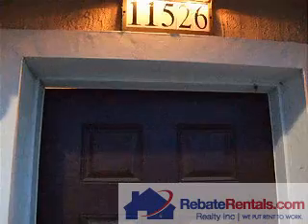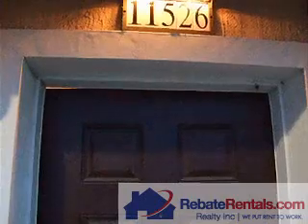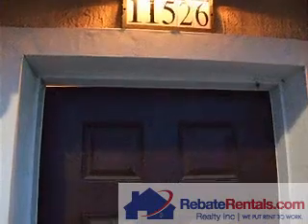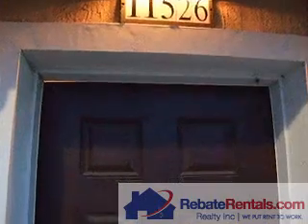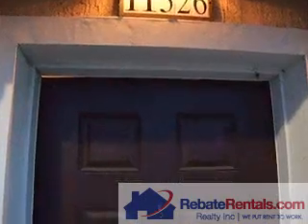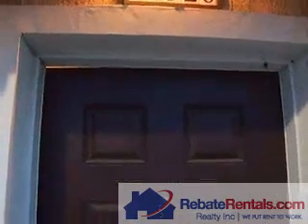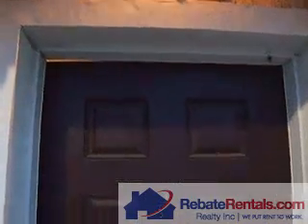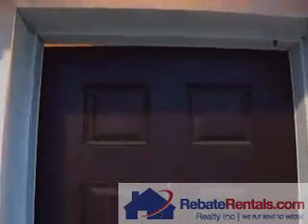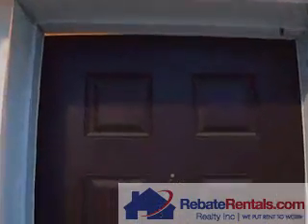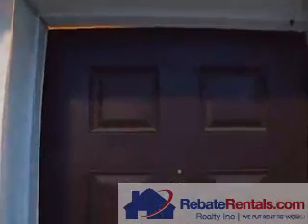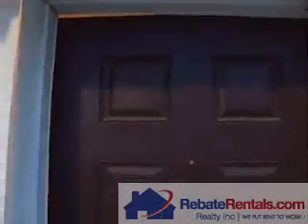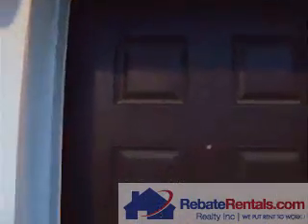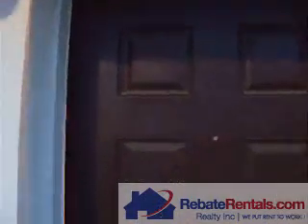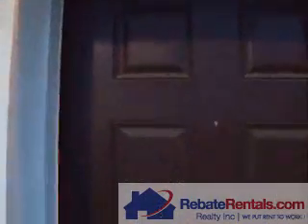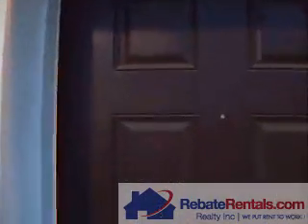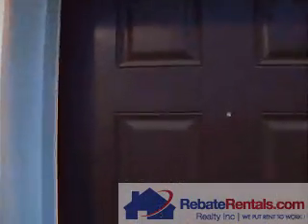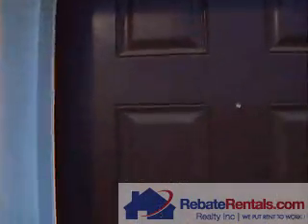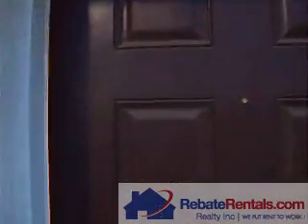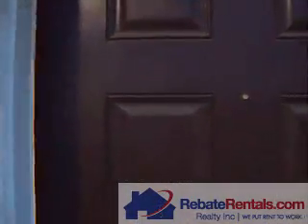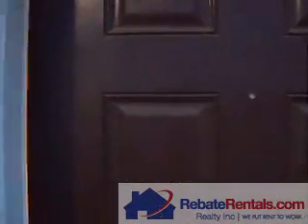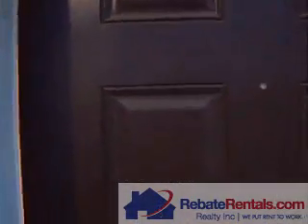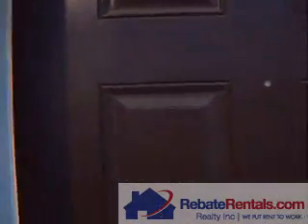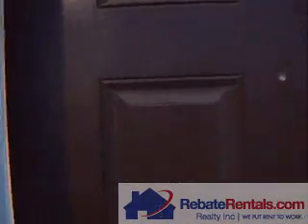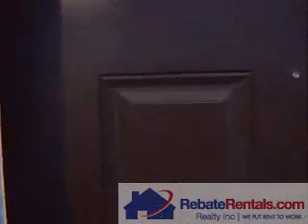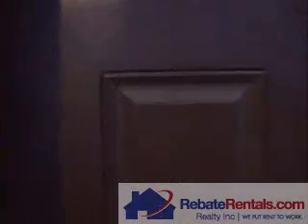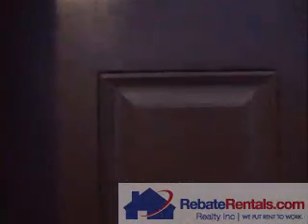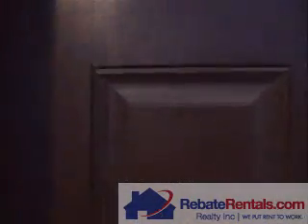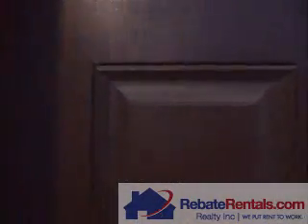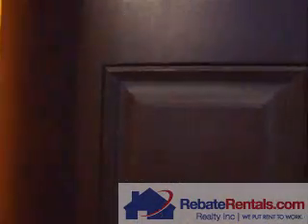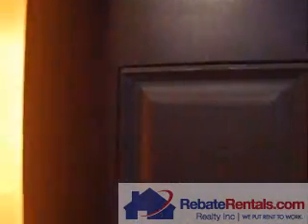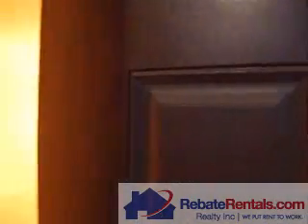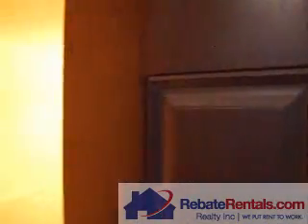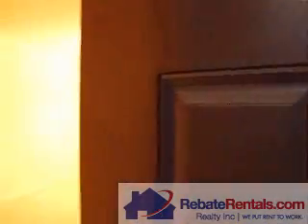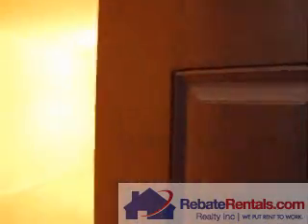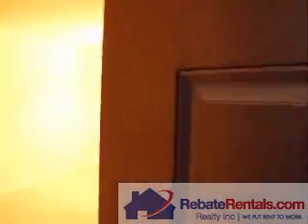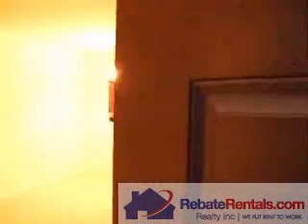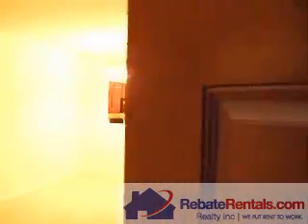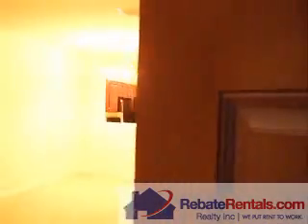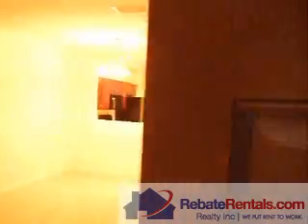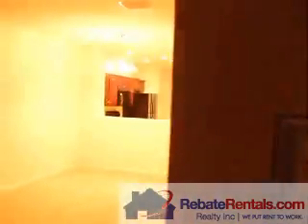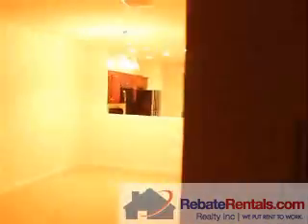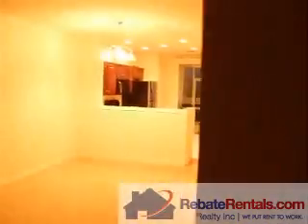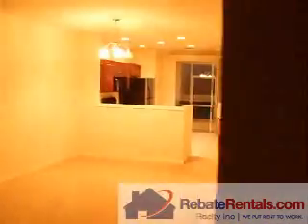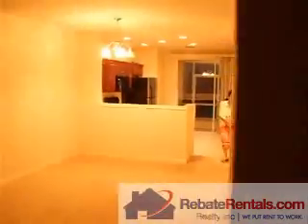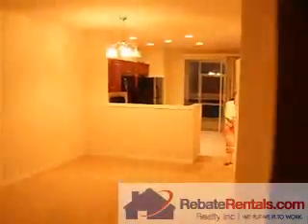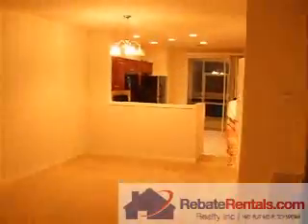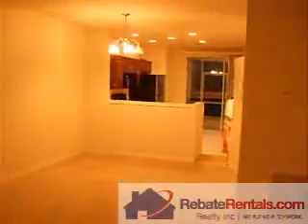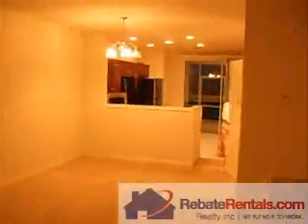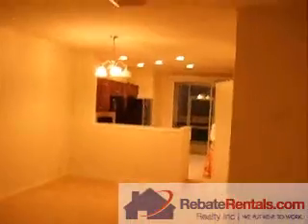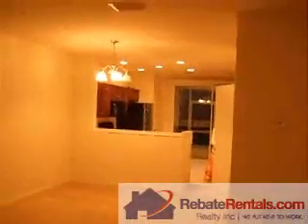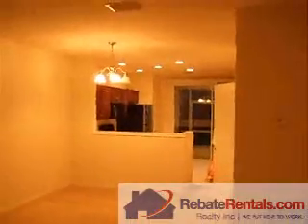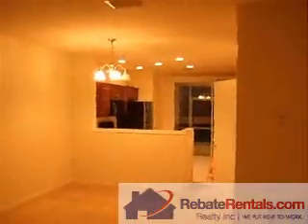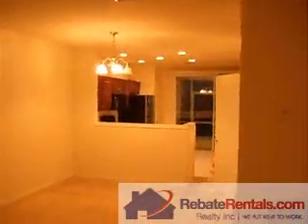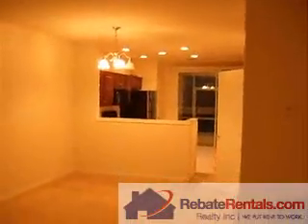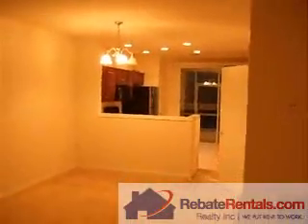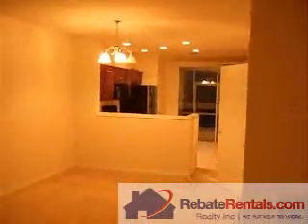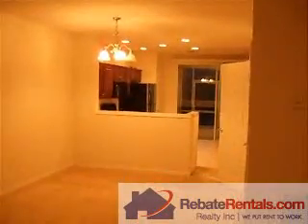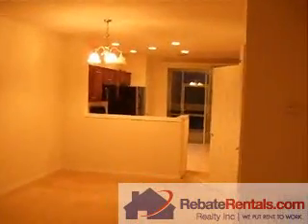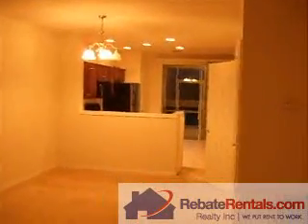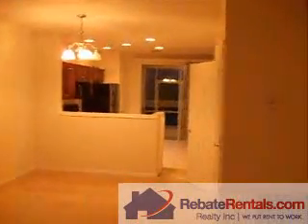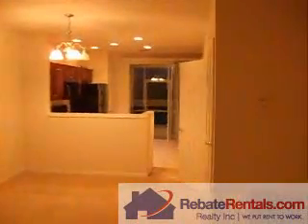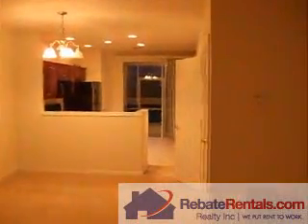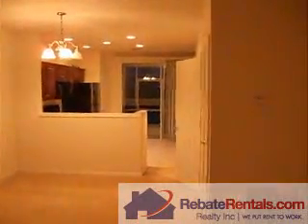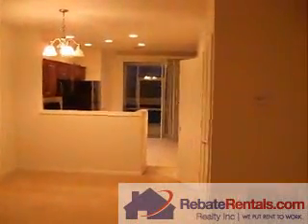RebayRentals.com presents Summerfield Townhomes. This is the Arcadia floor plan.